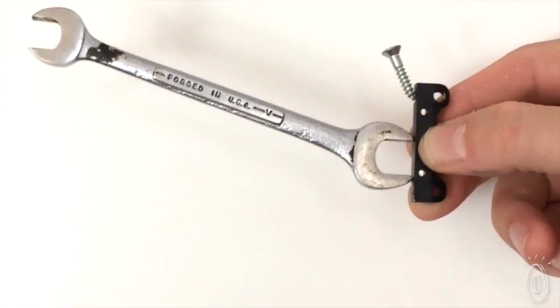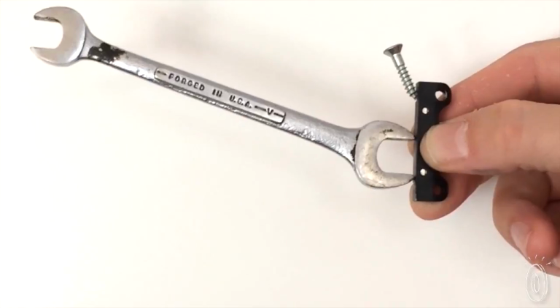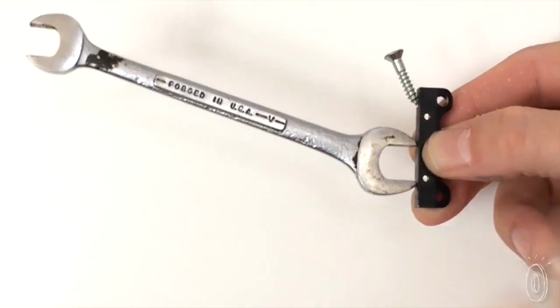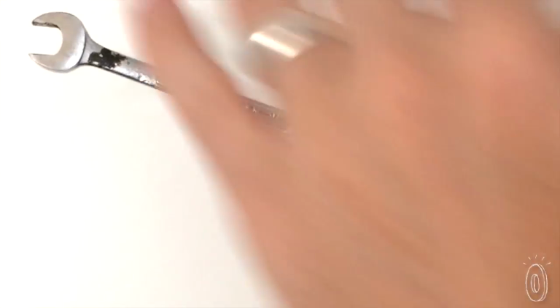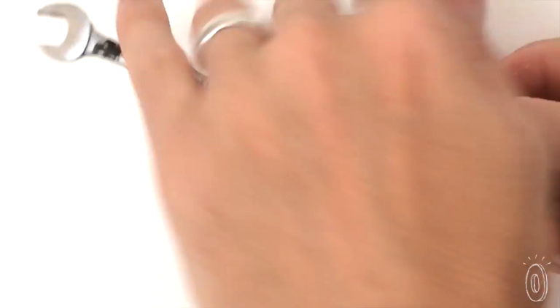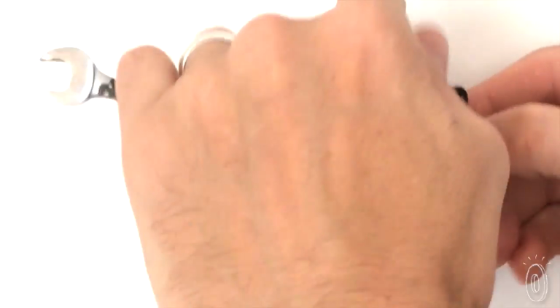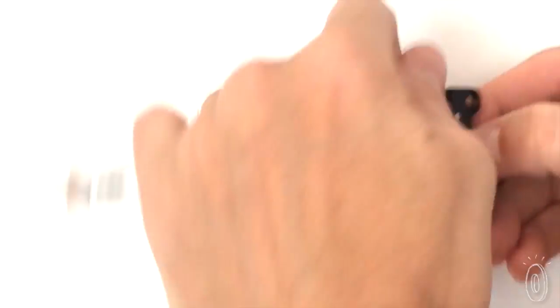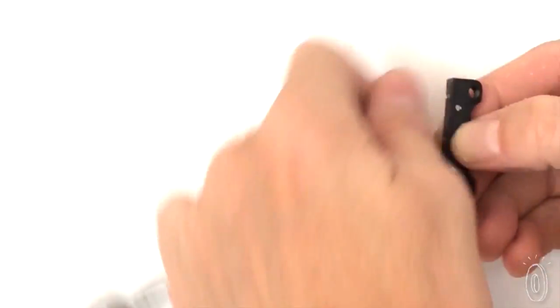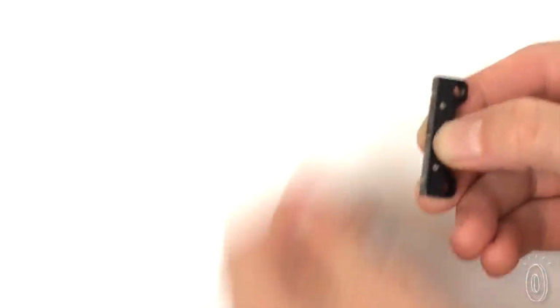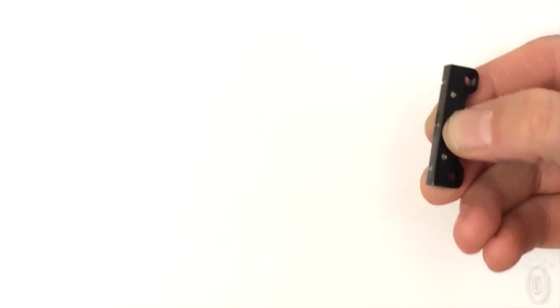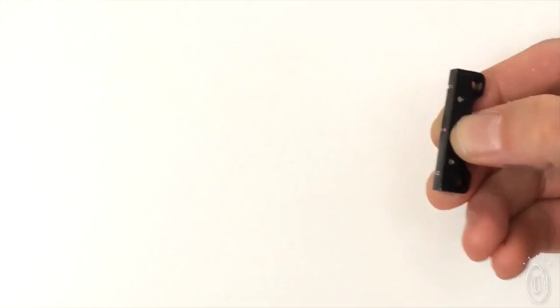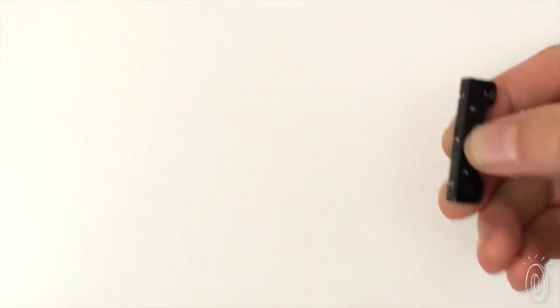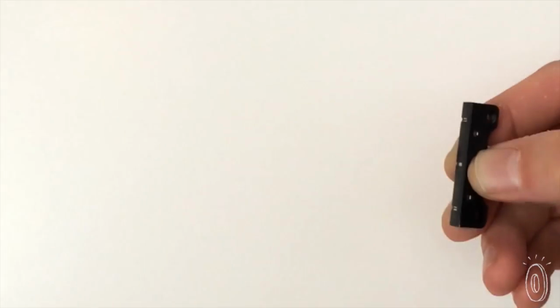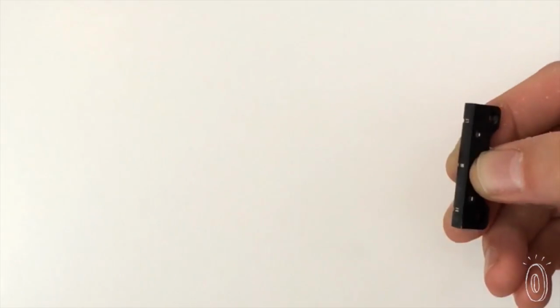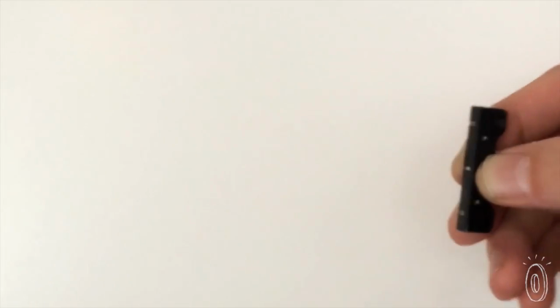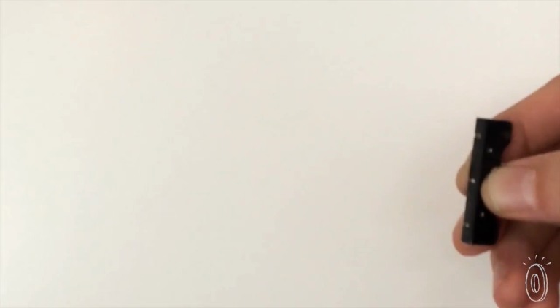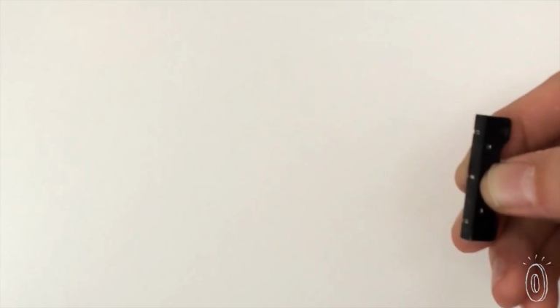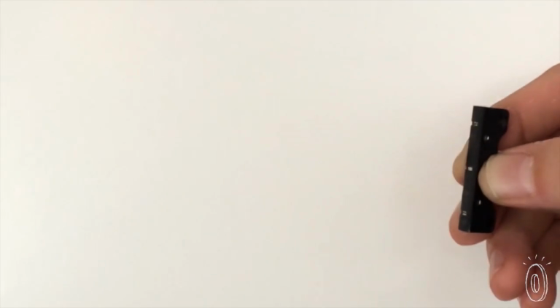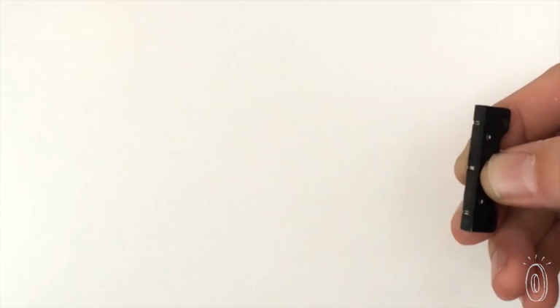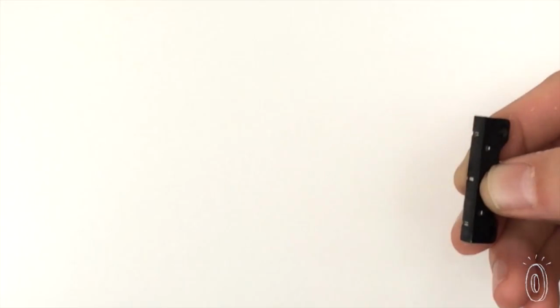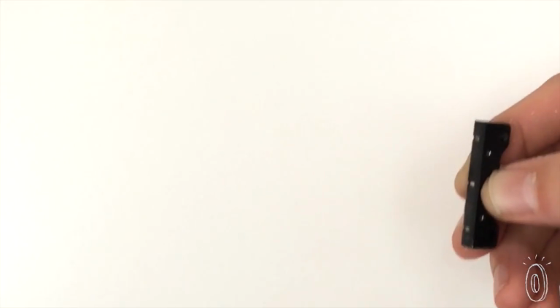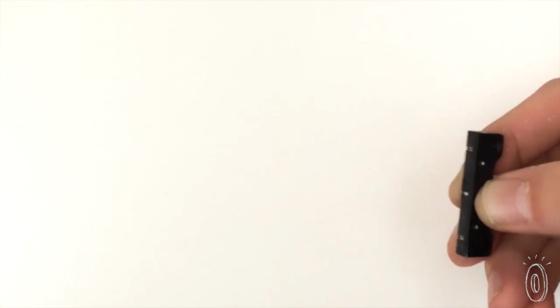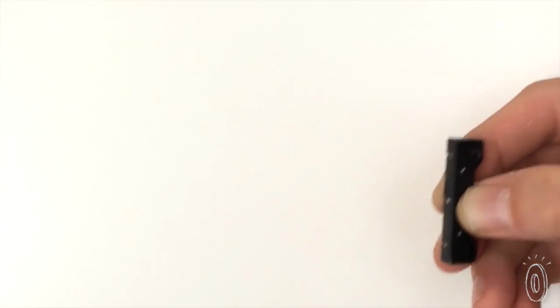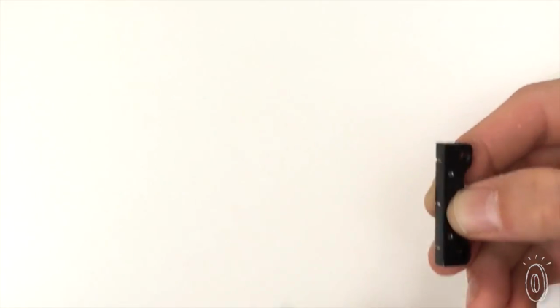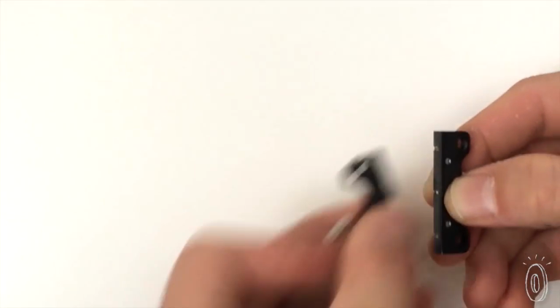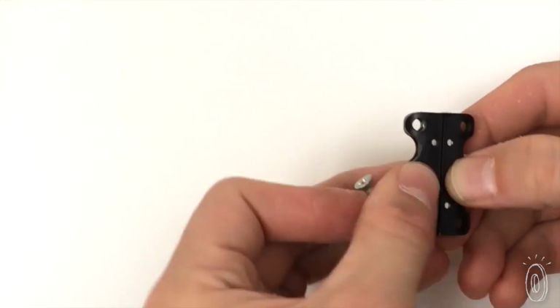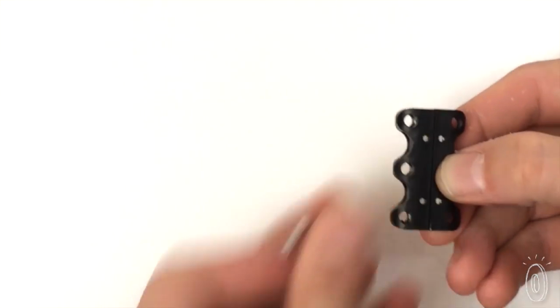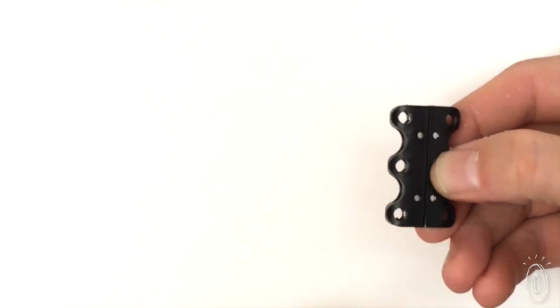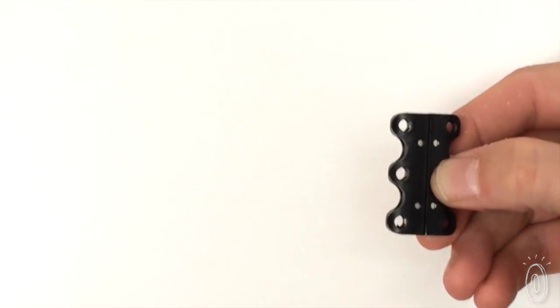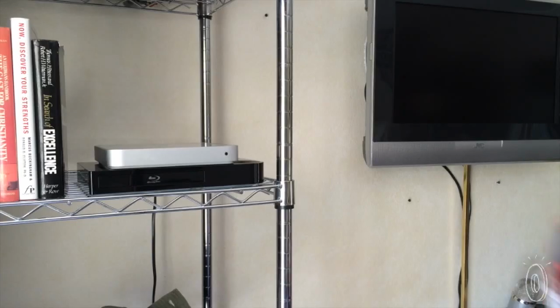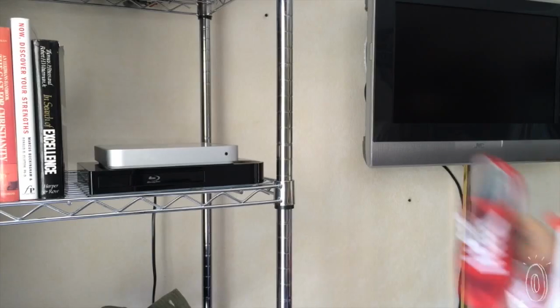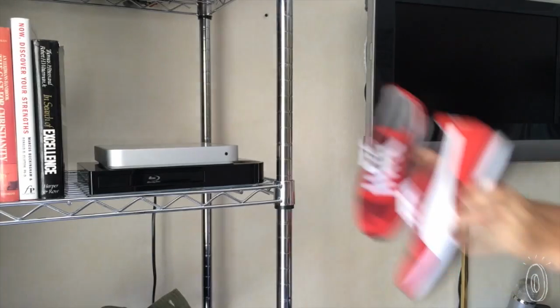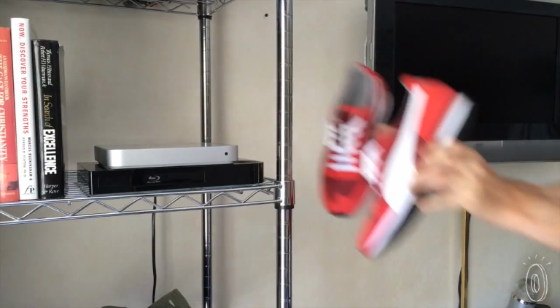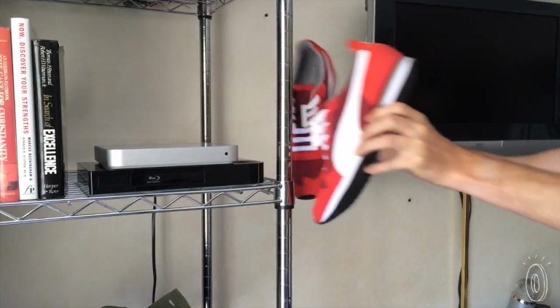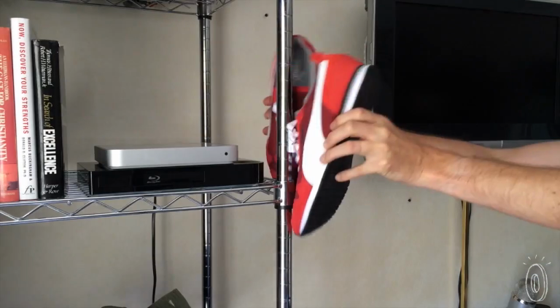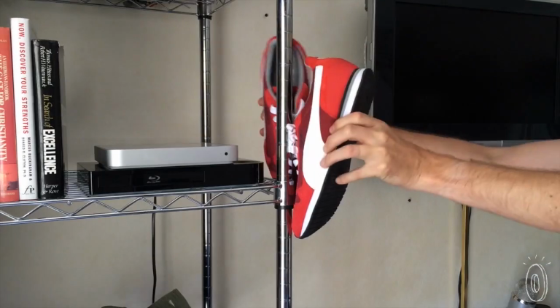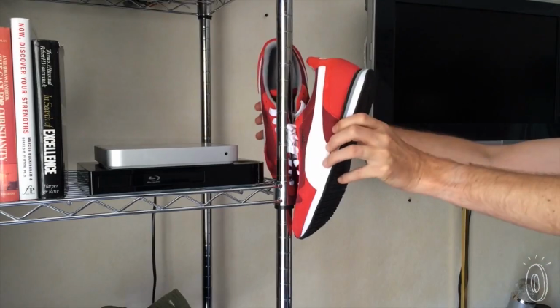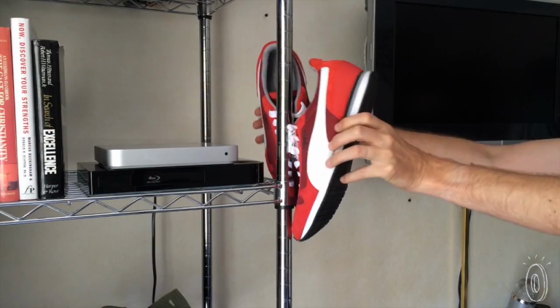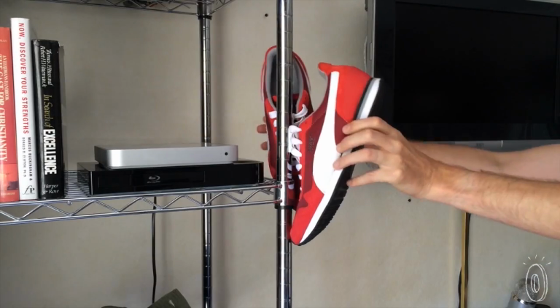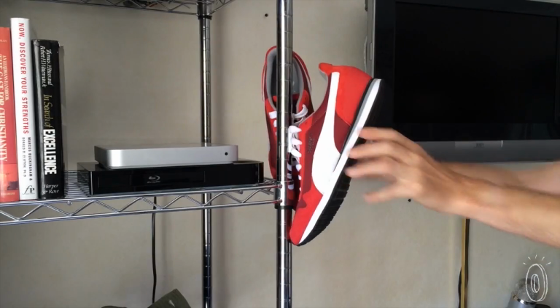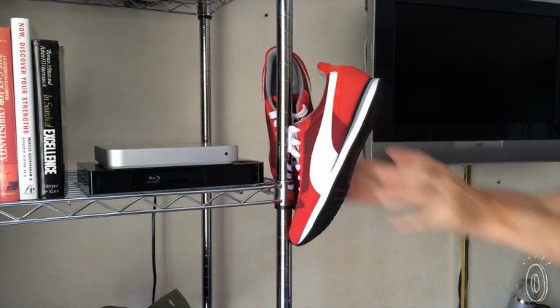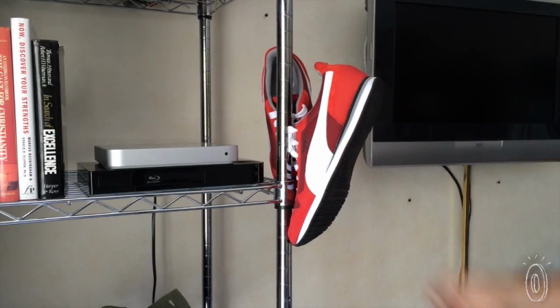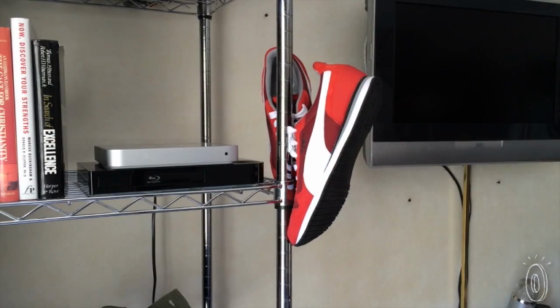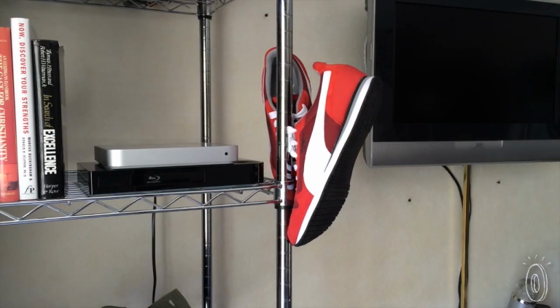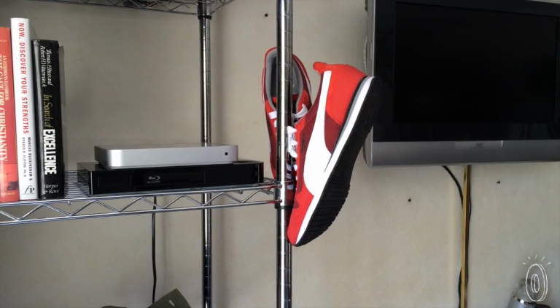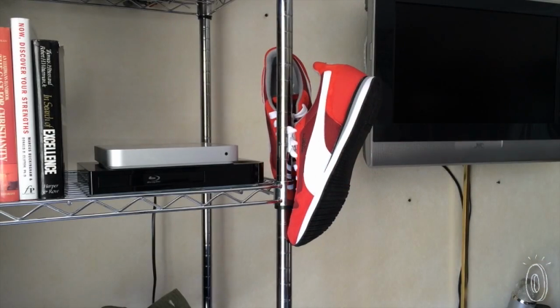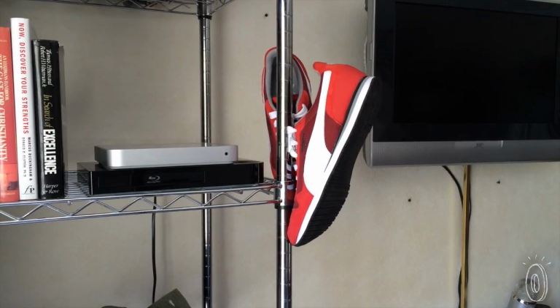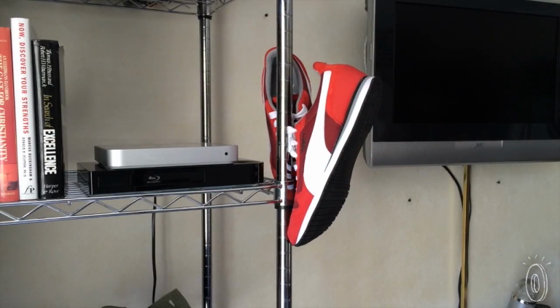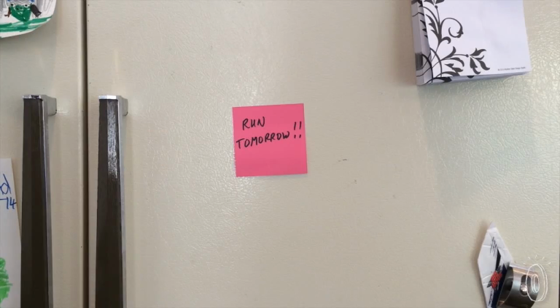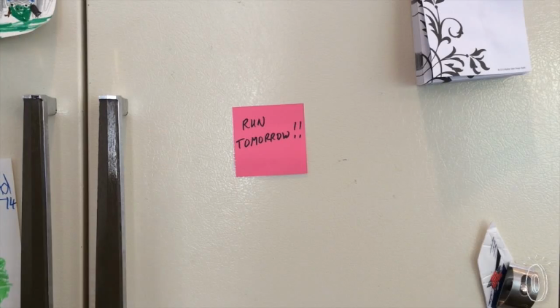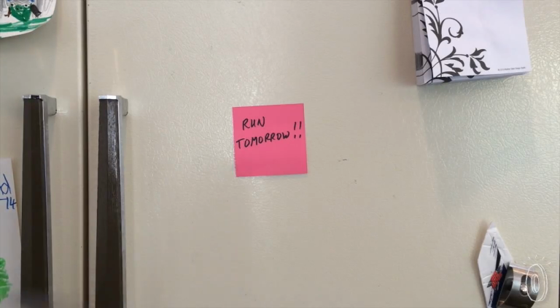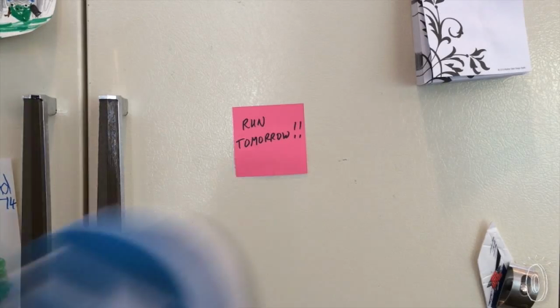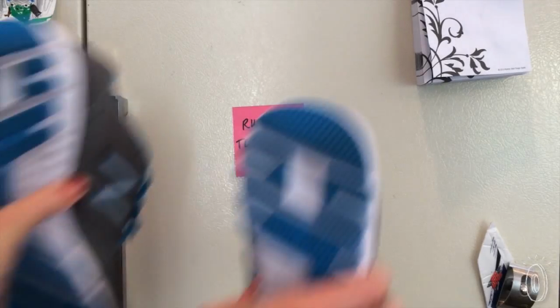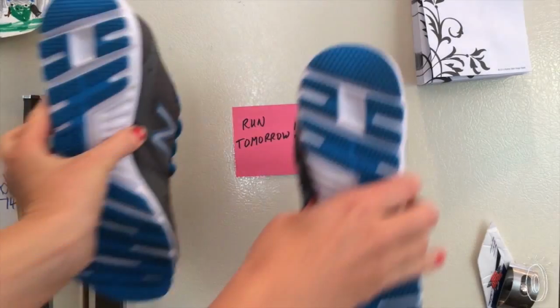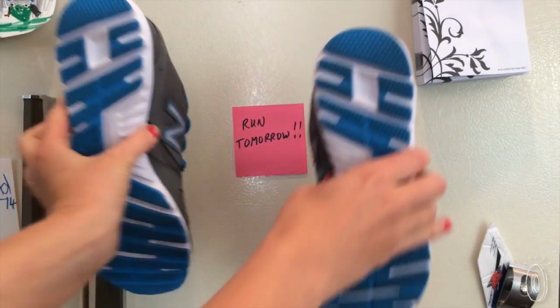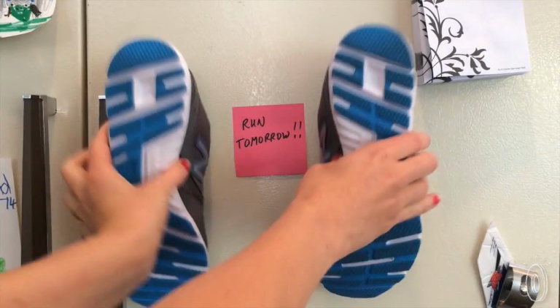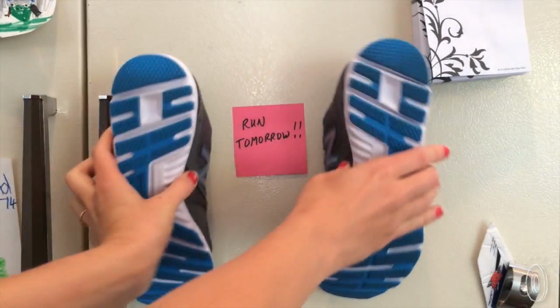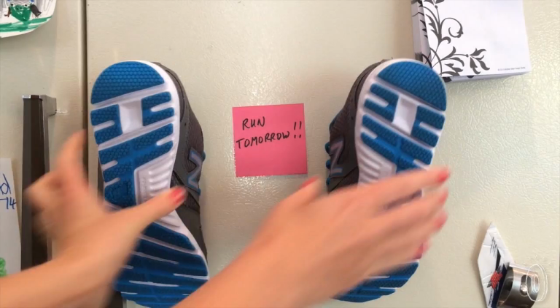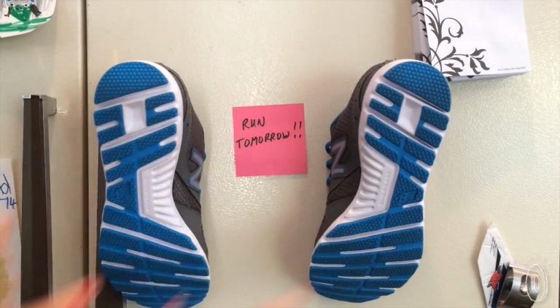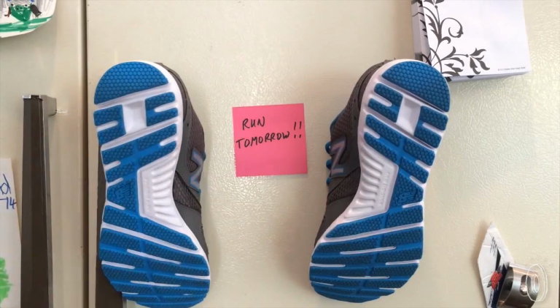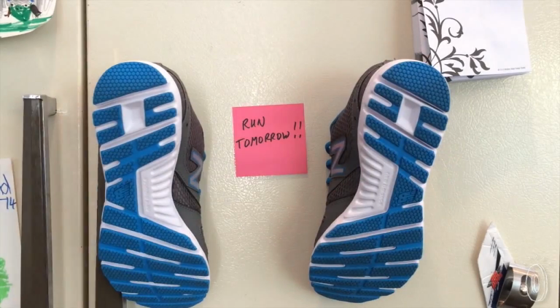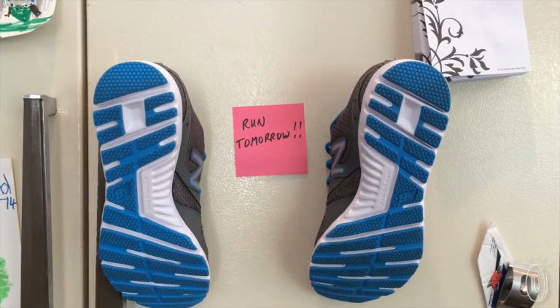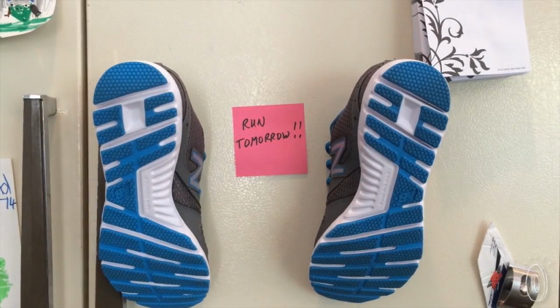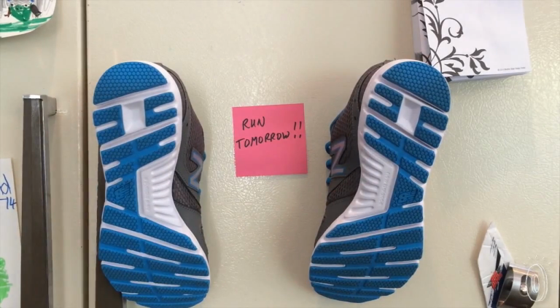As an added bonus, the magnets are strong enough to hang your shoes in places you couldn't before, or to keep pairs together in your closet.